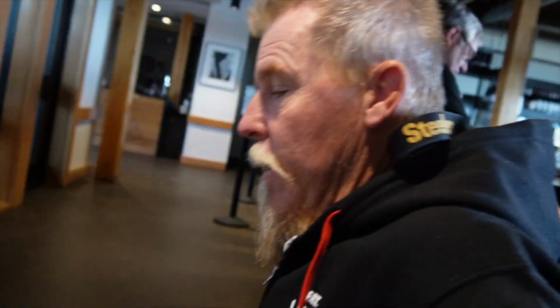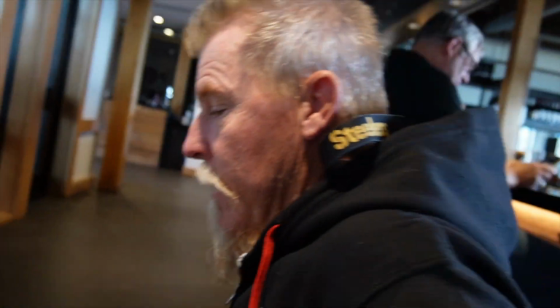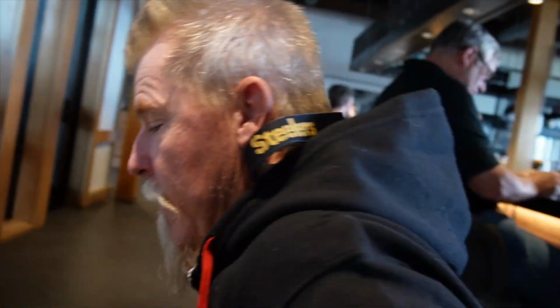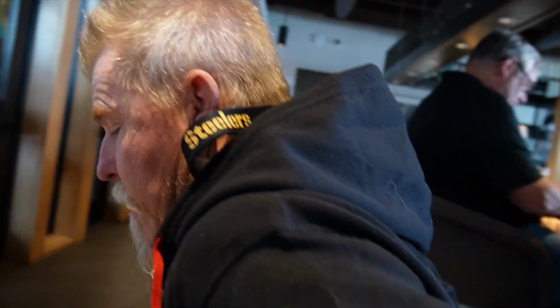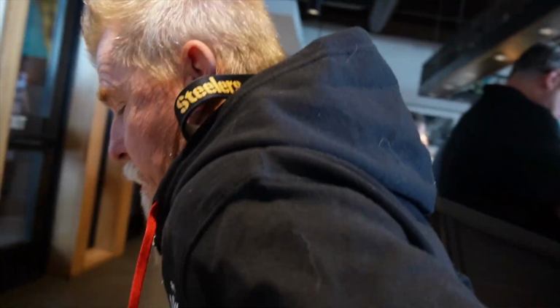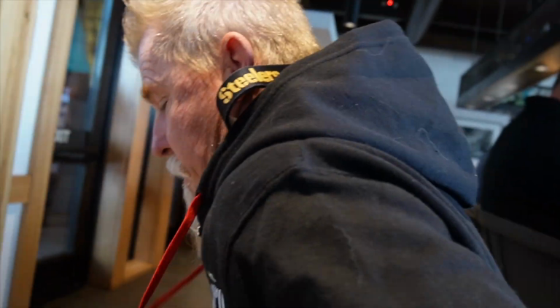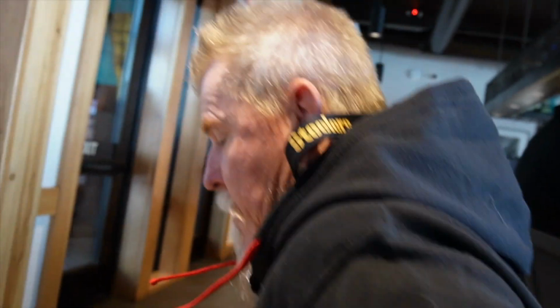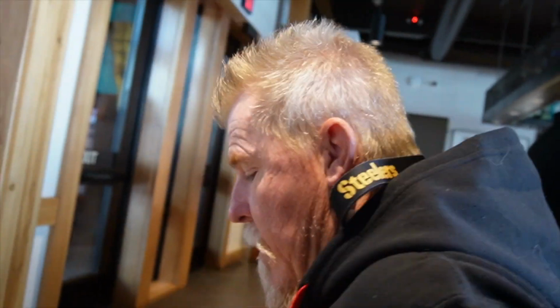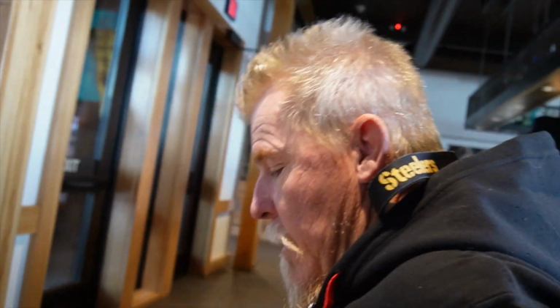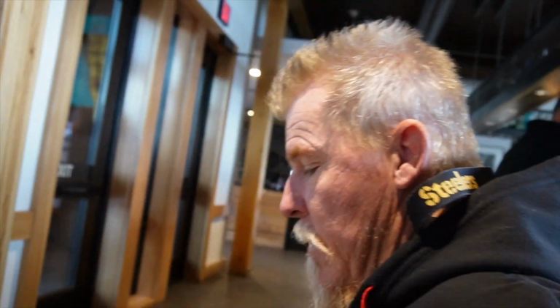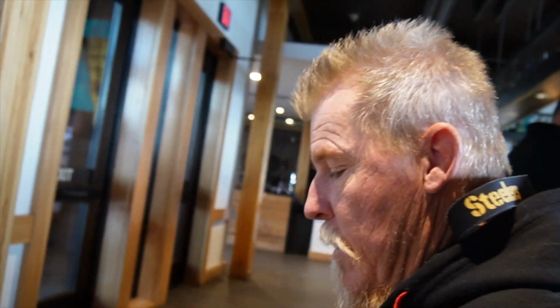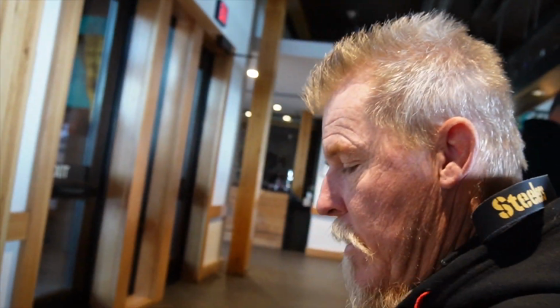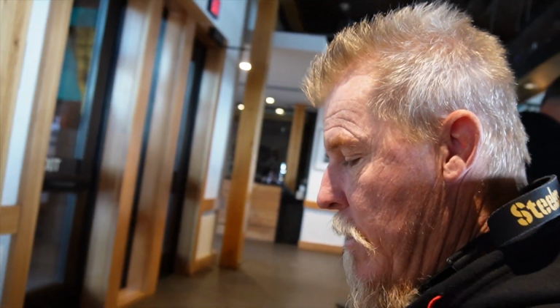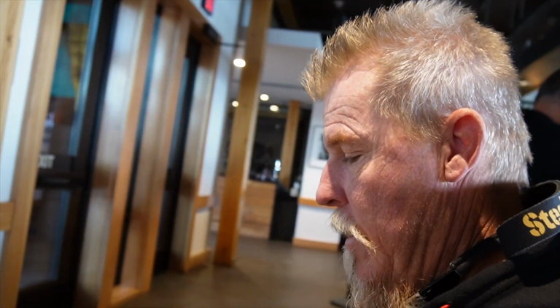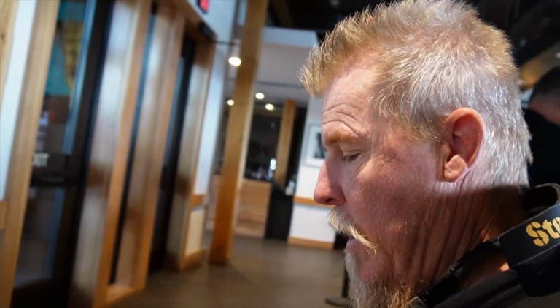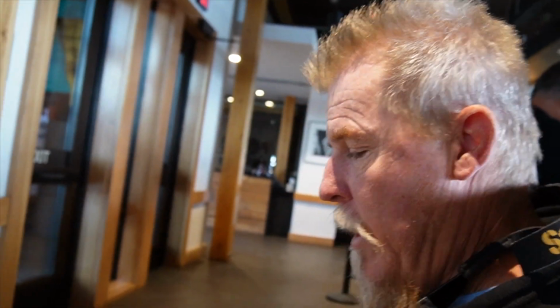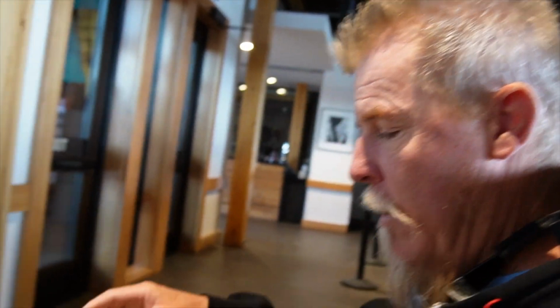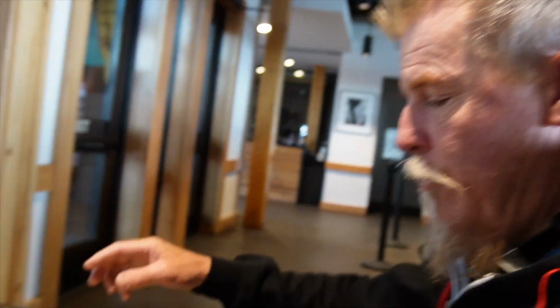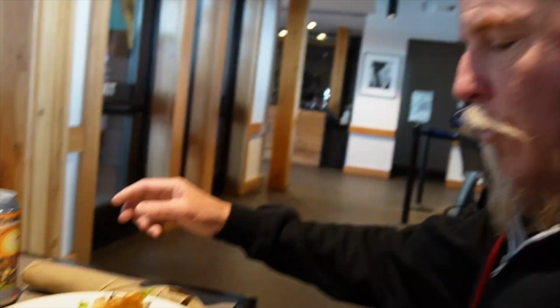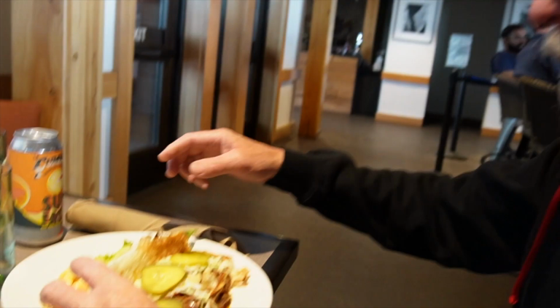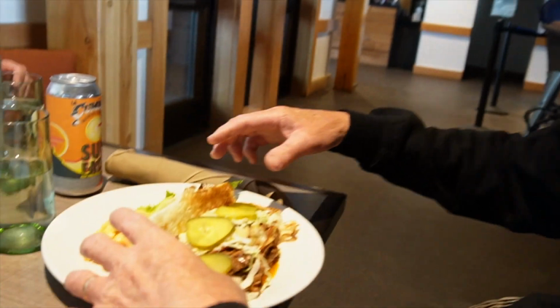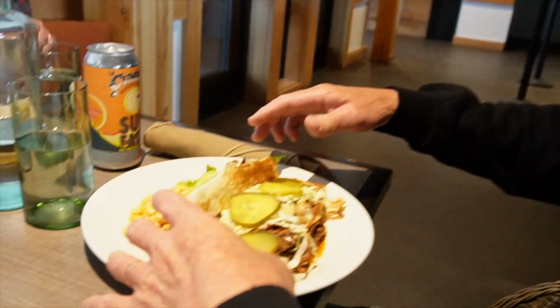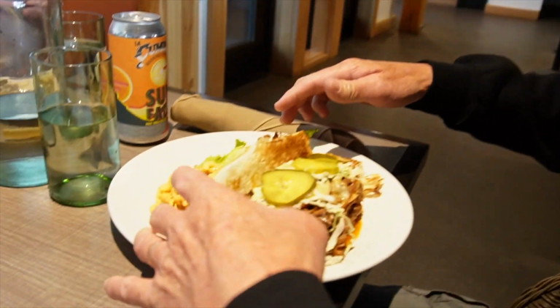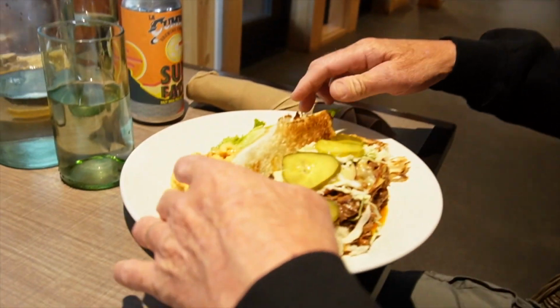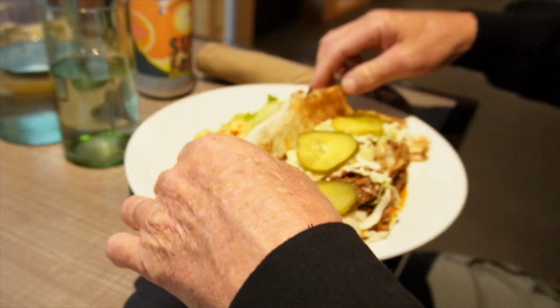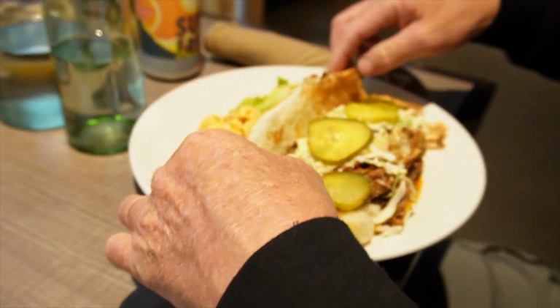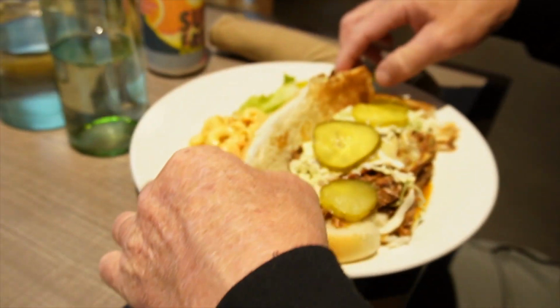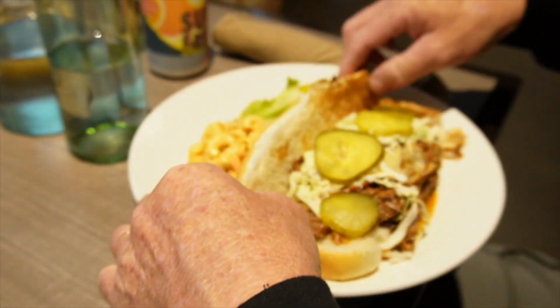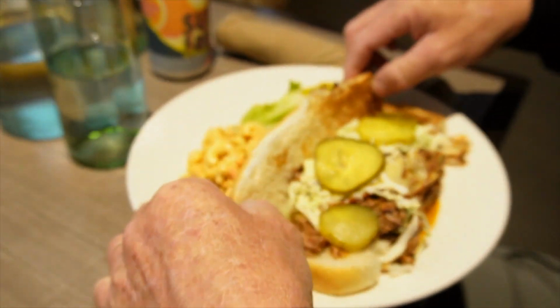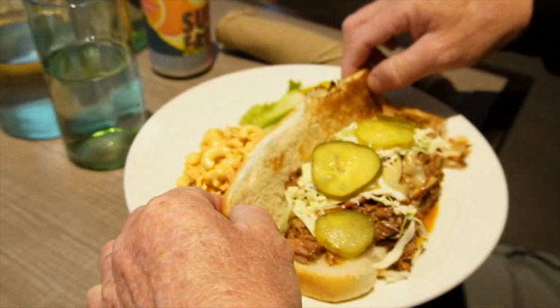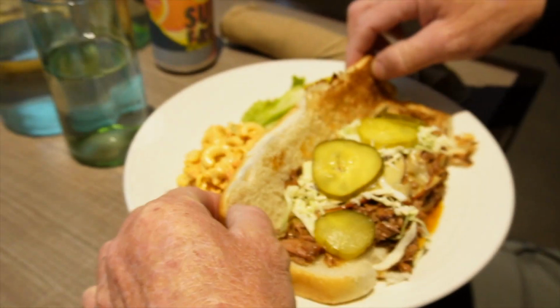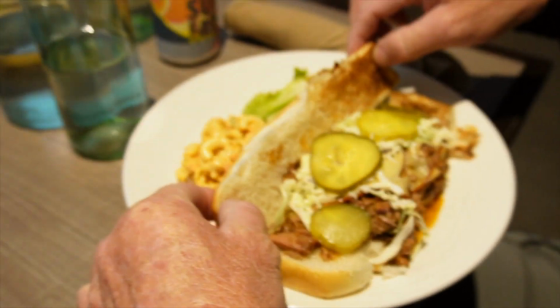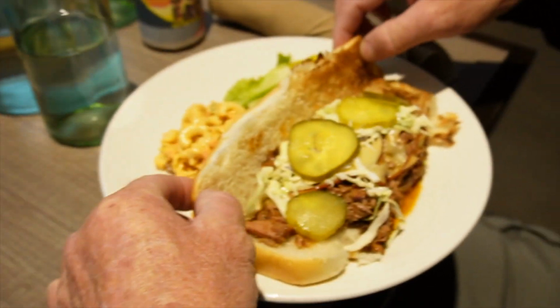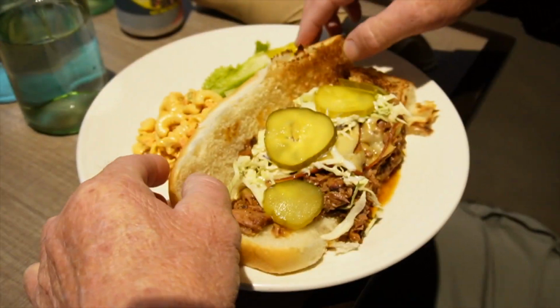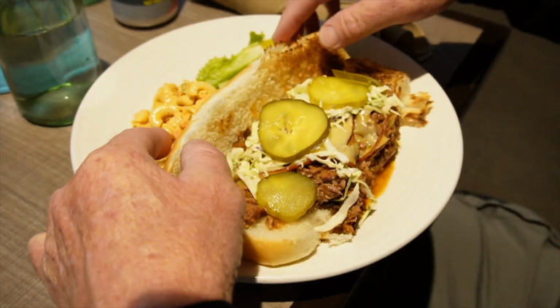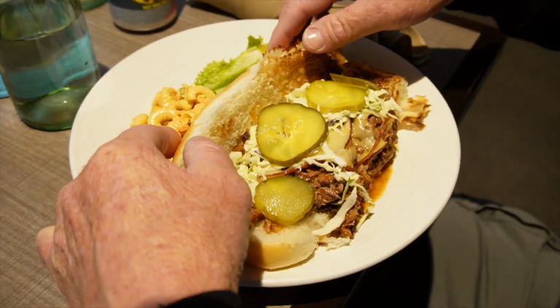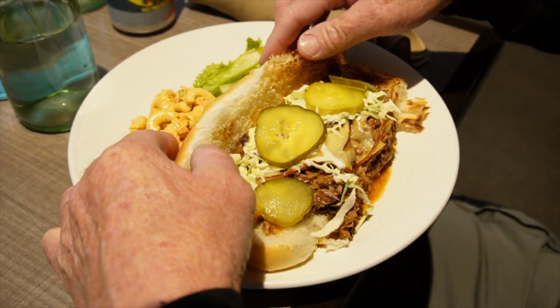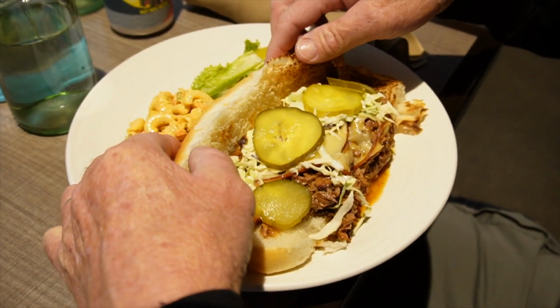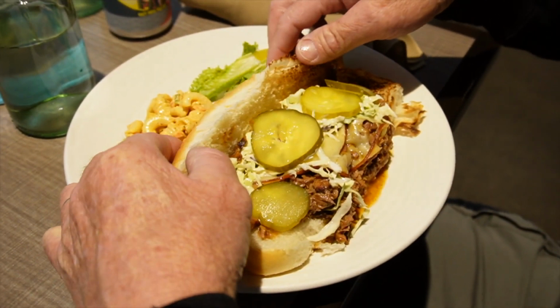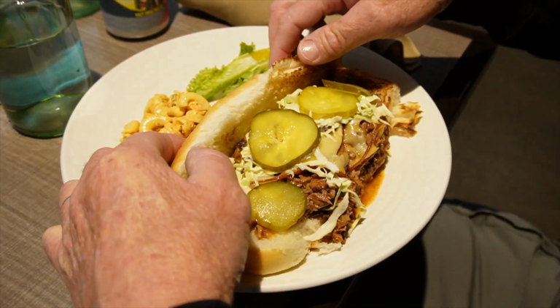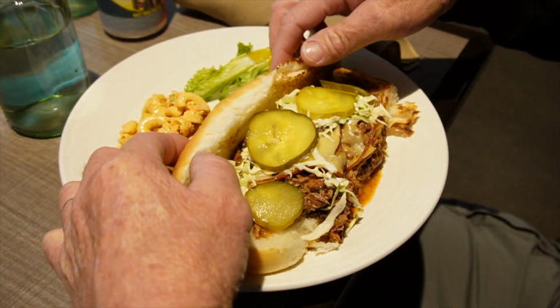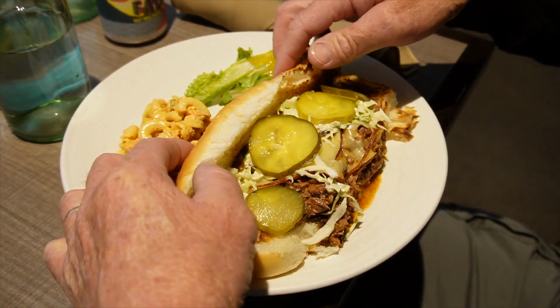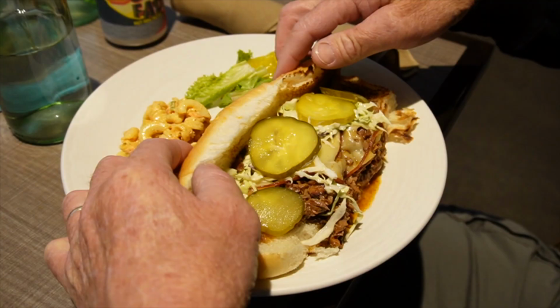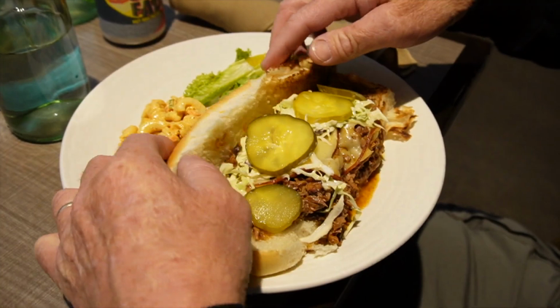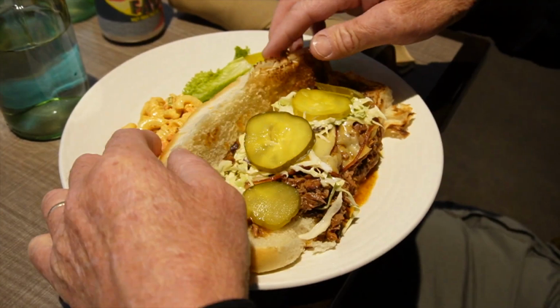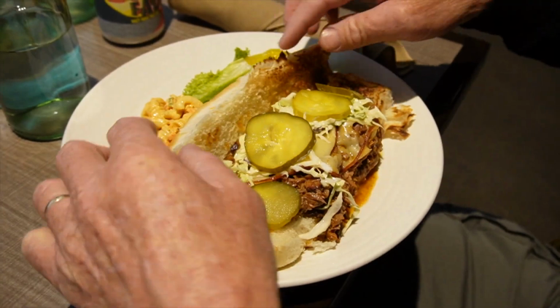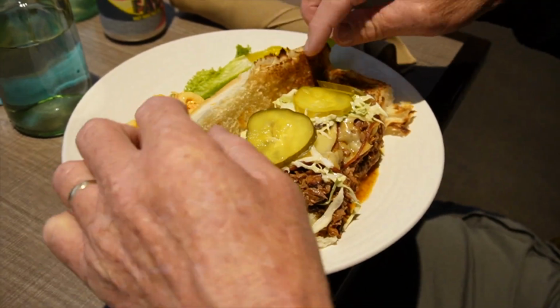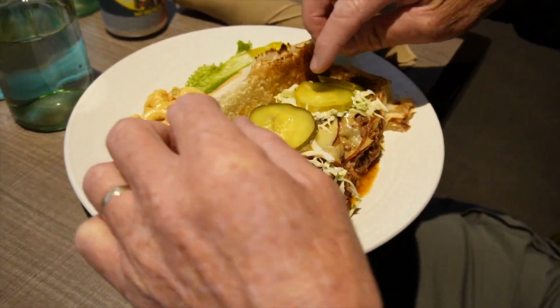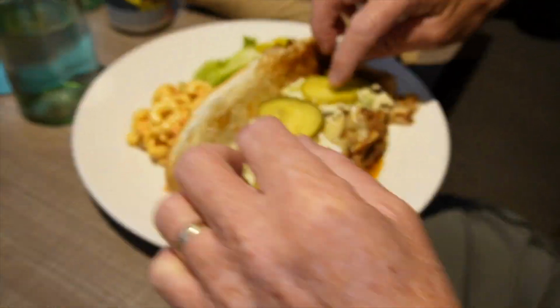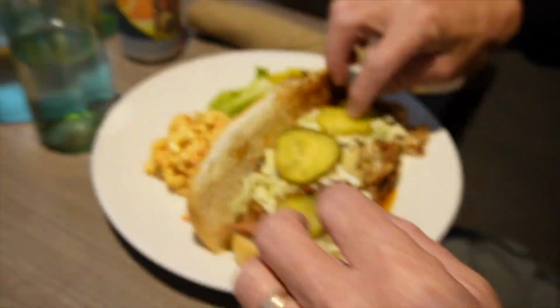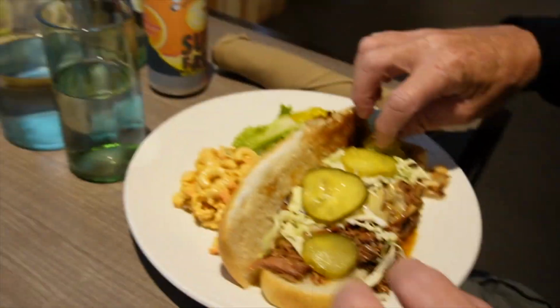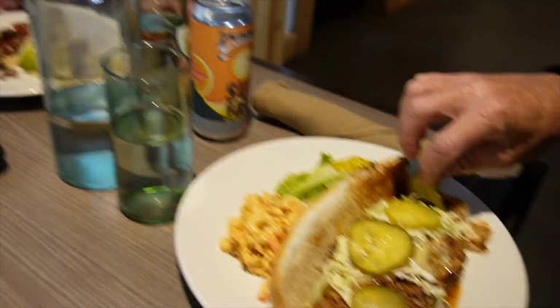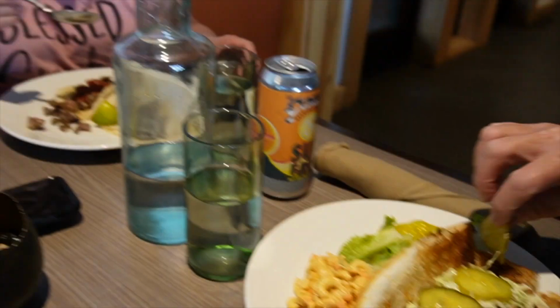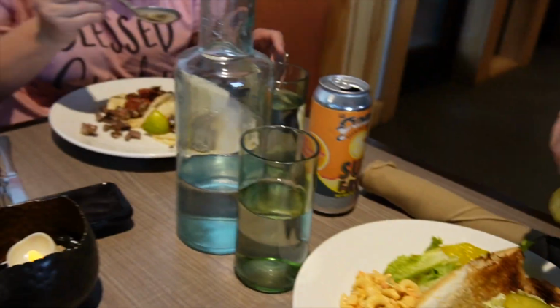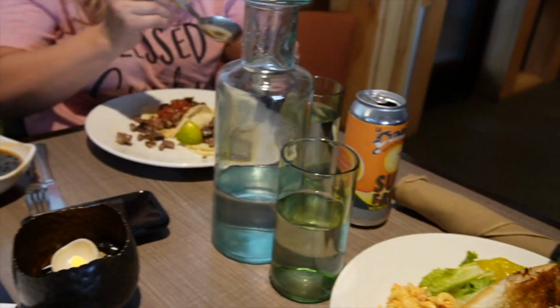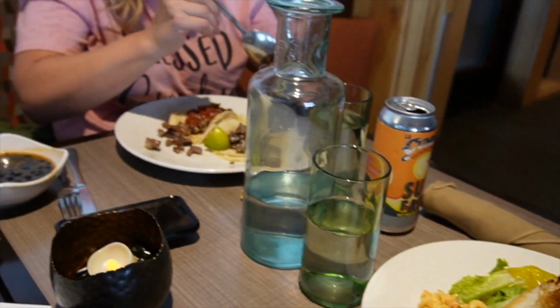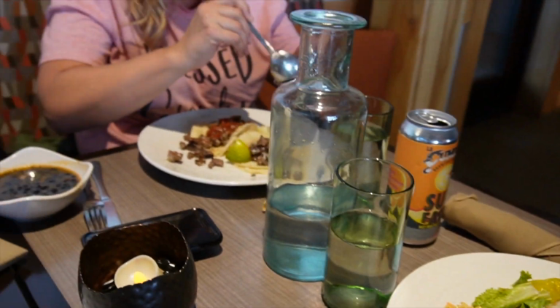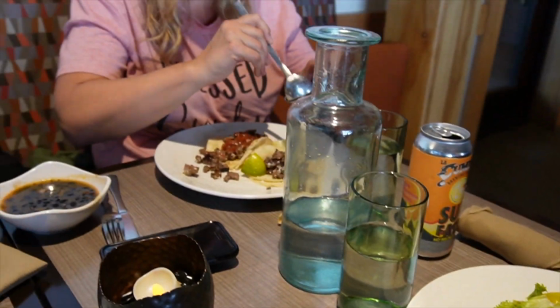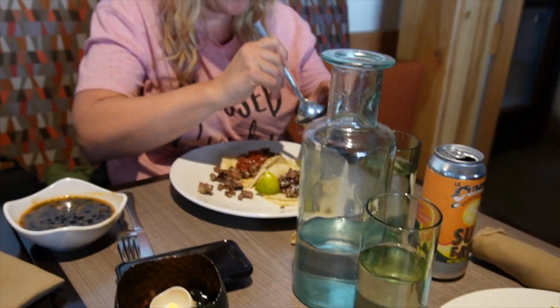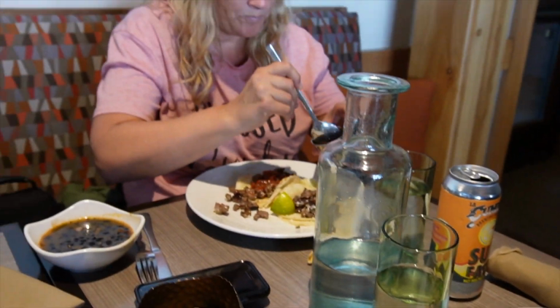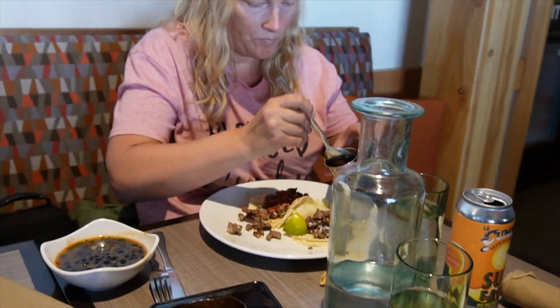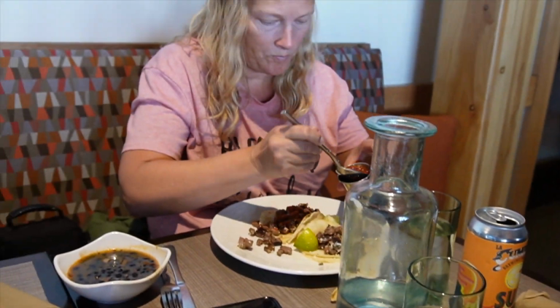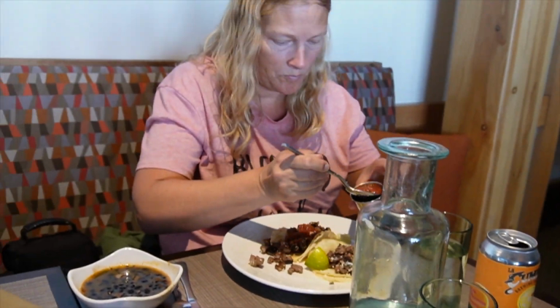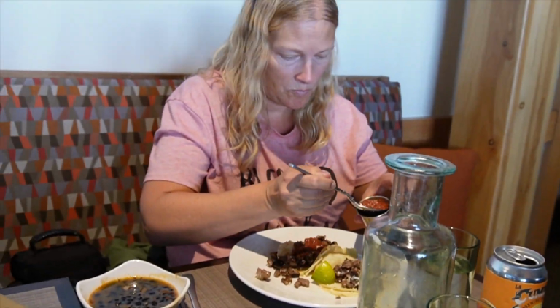What did you get, Dad? You got brisket. Cruz, that looks good. It does look good. I'm going to take my pickles off.